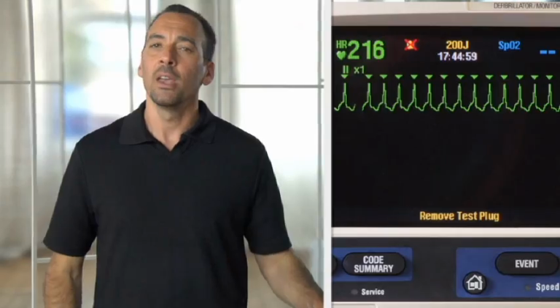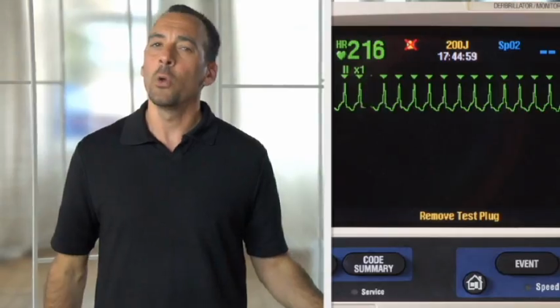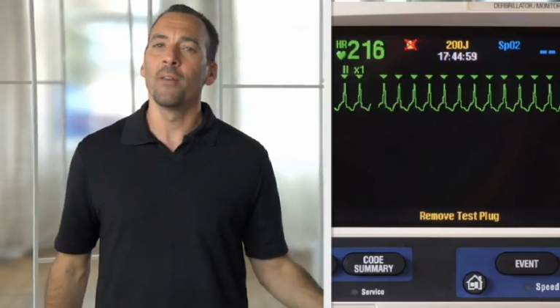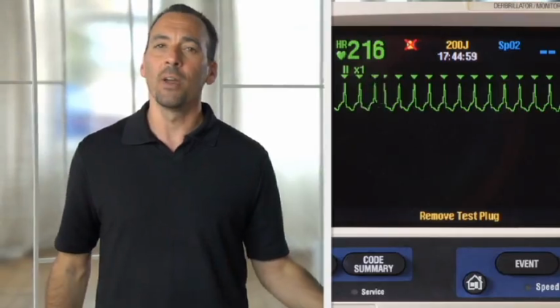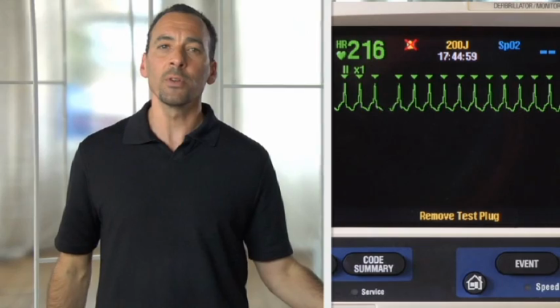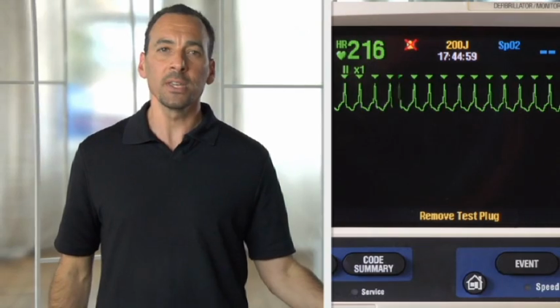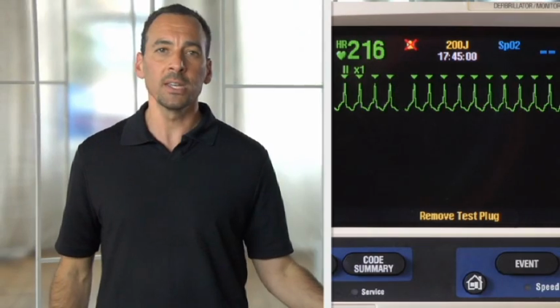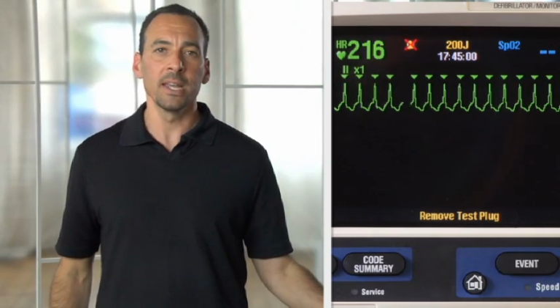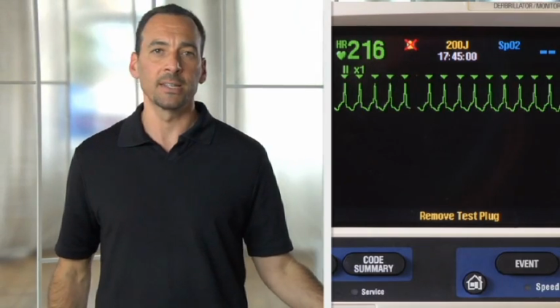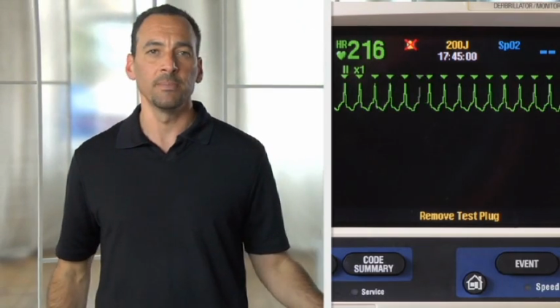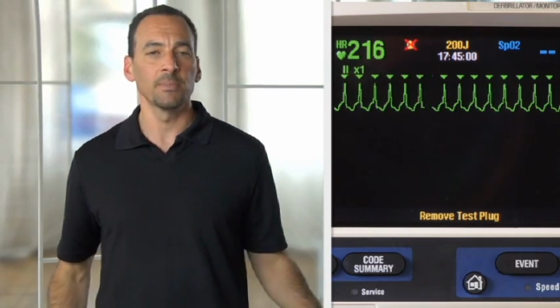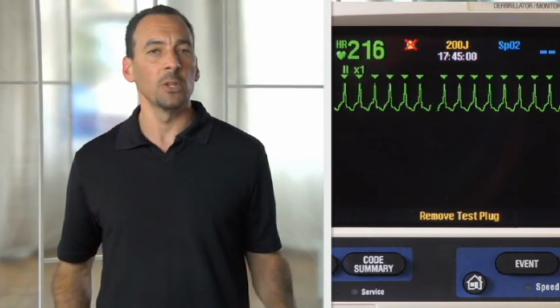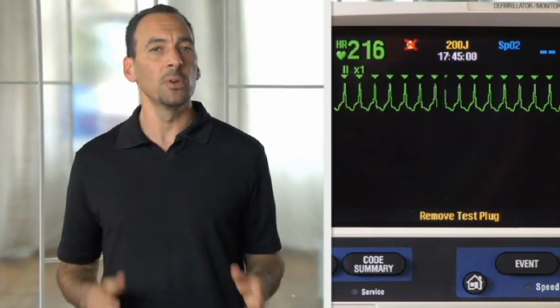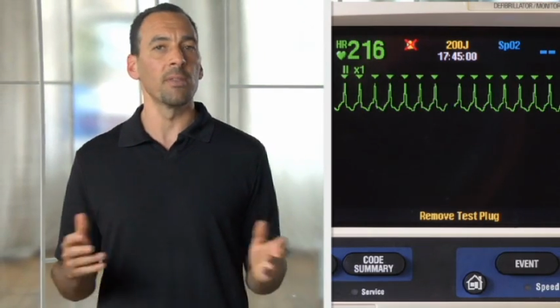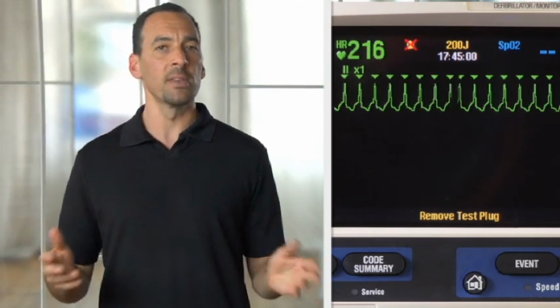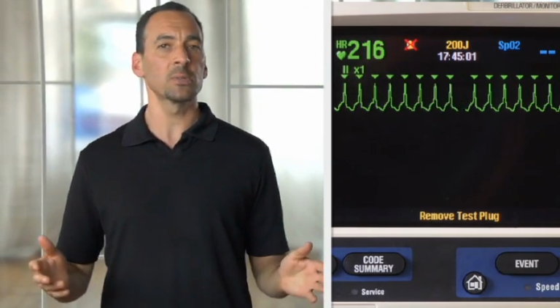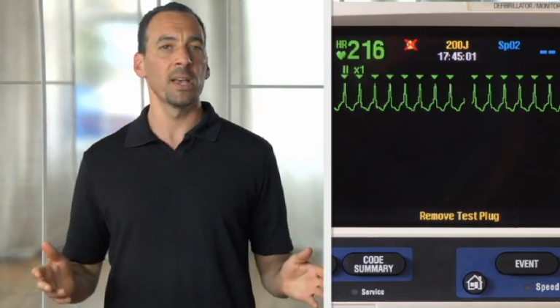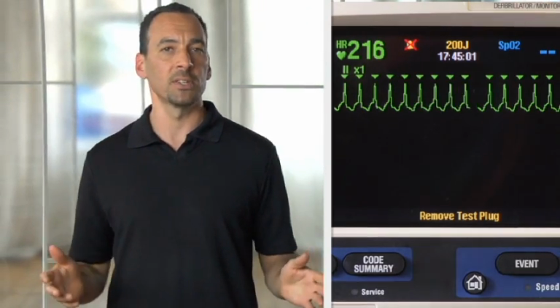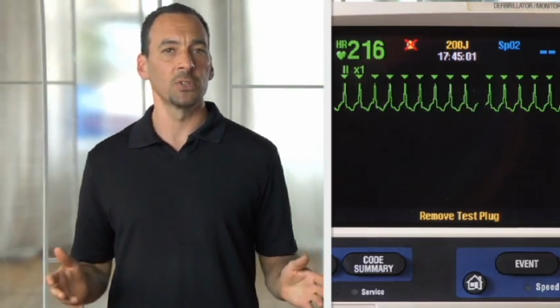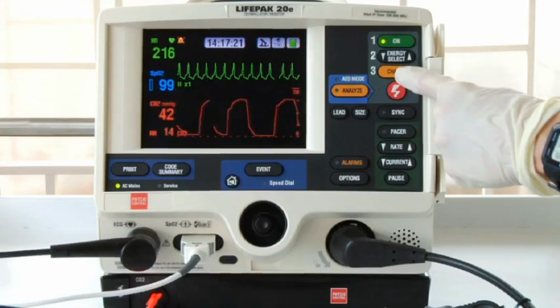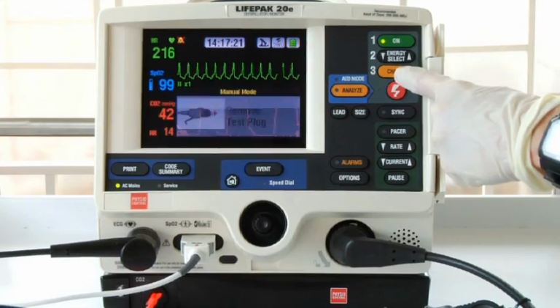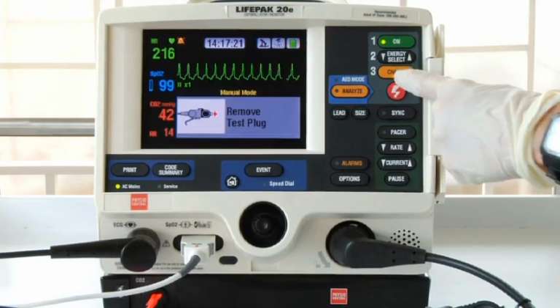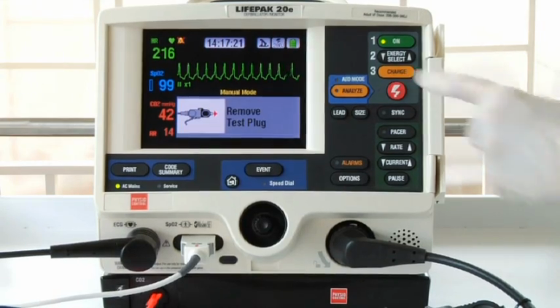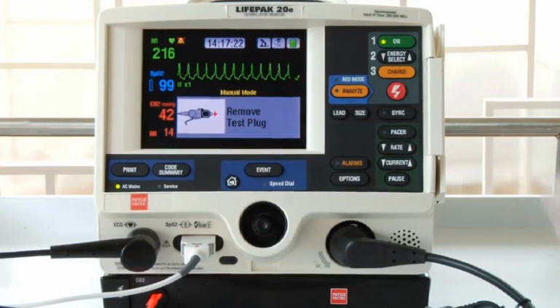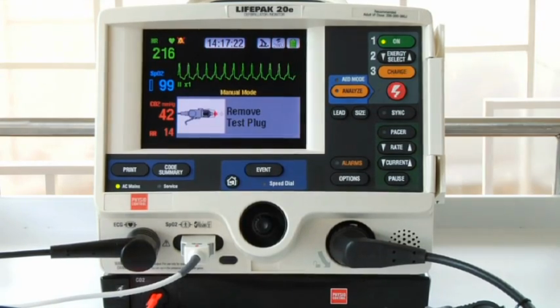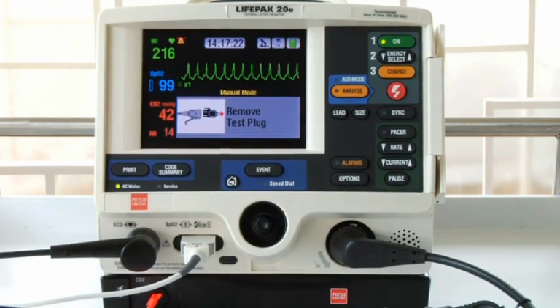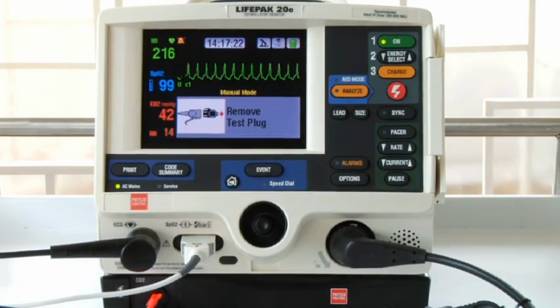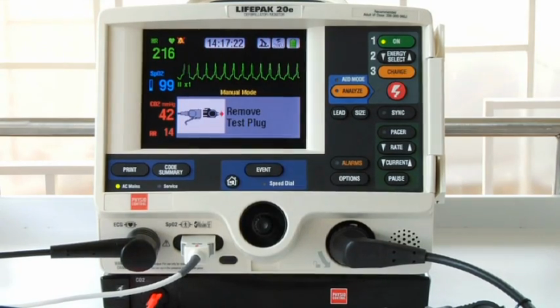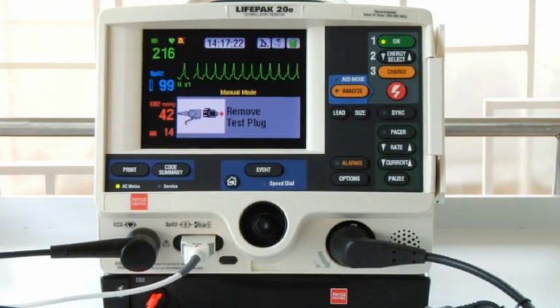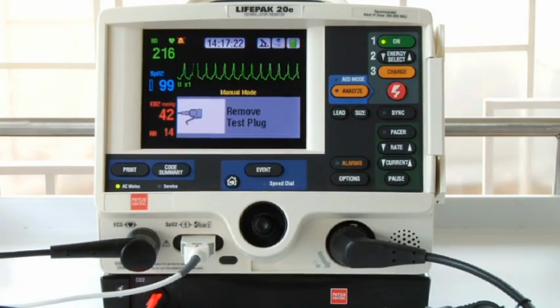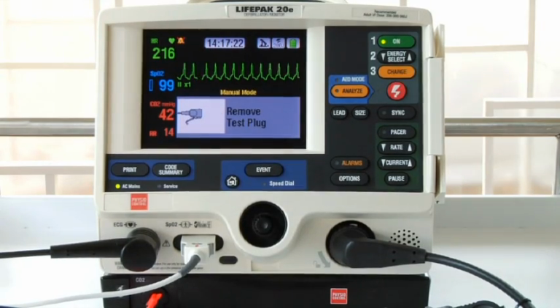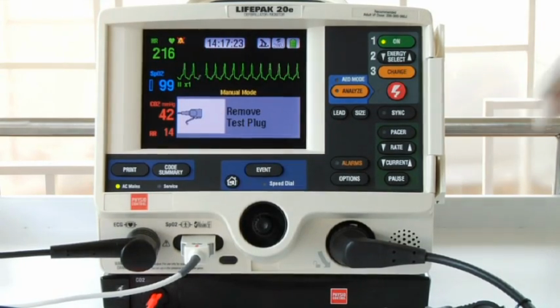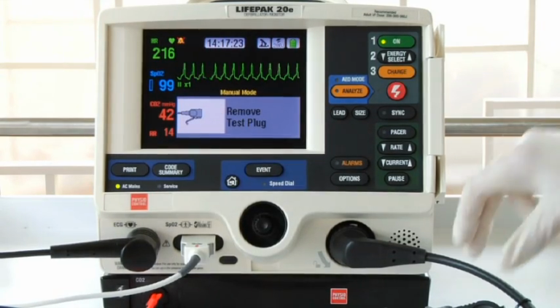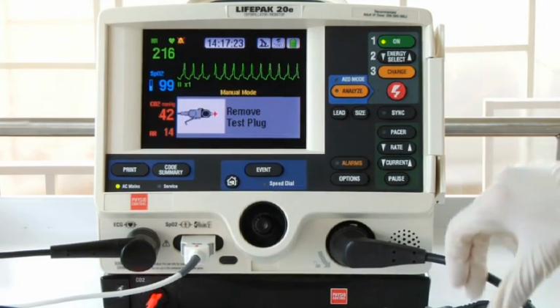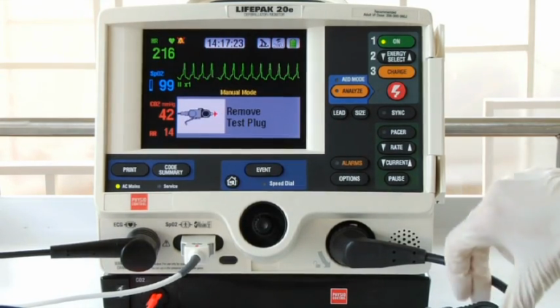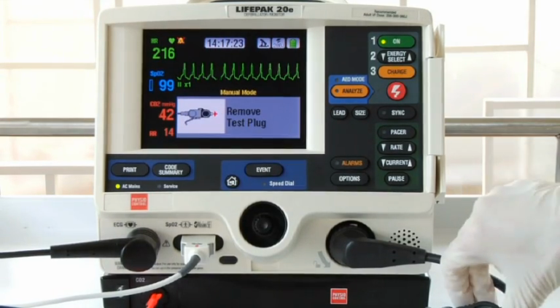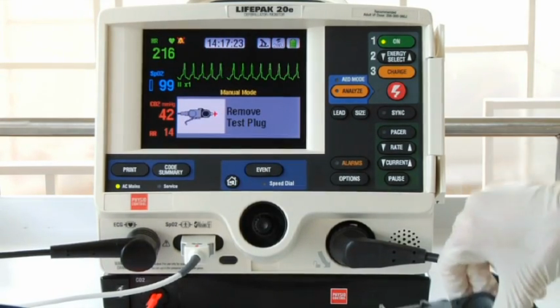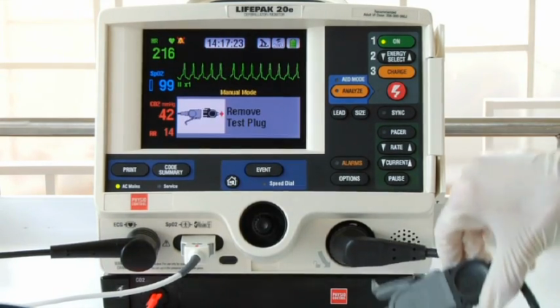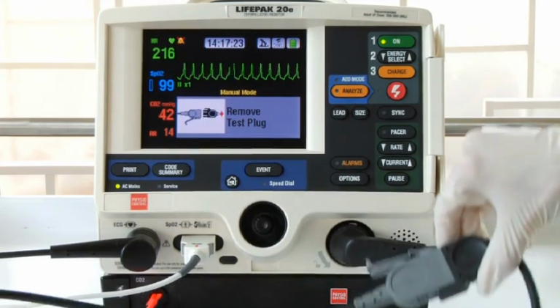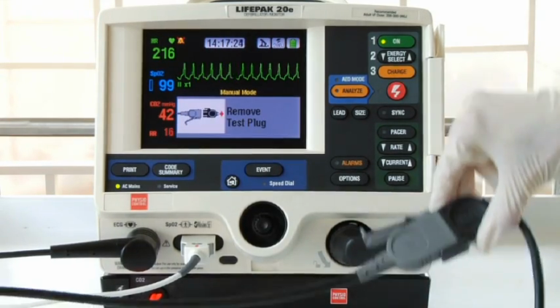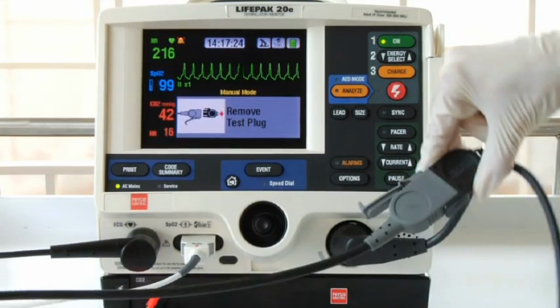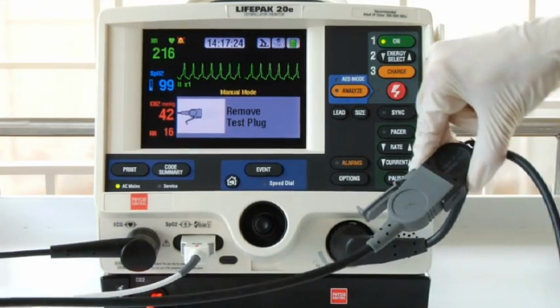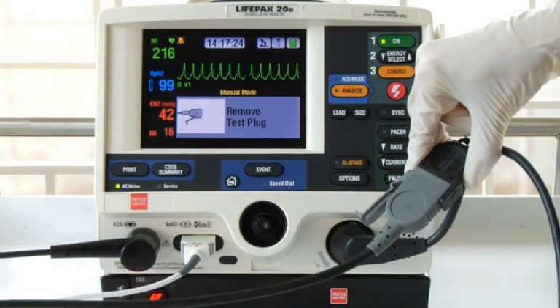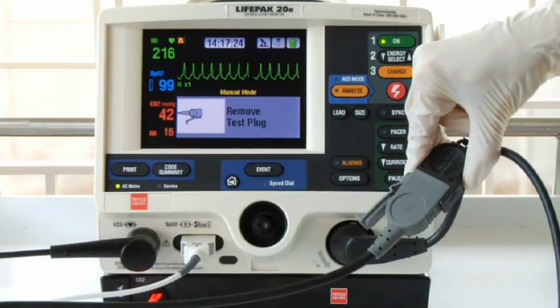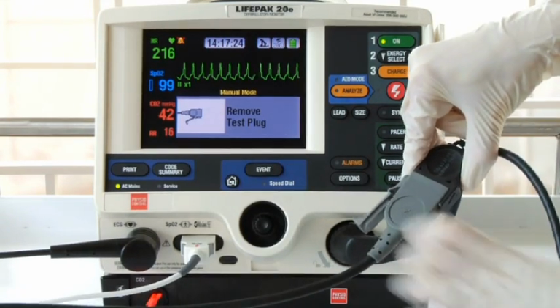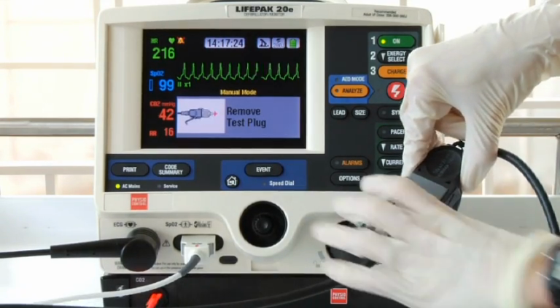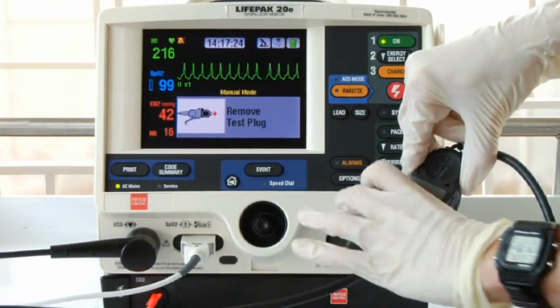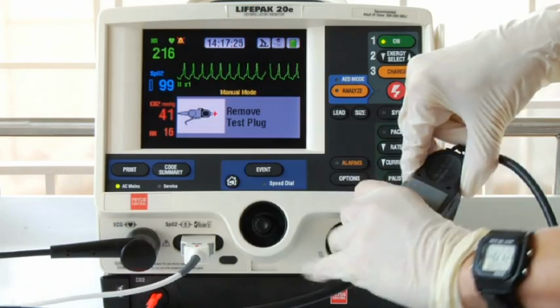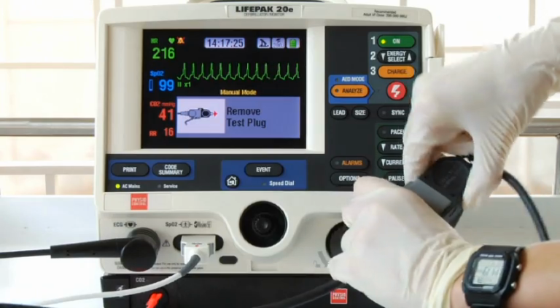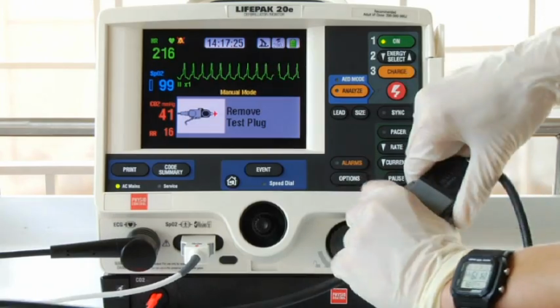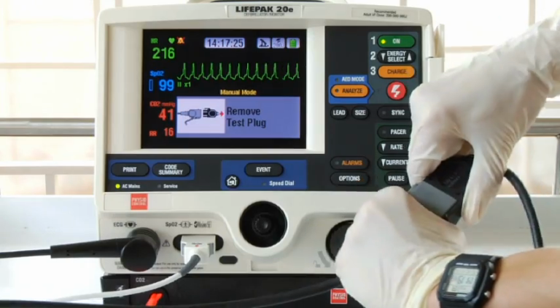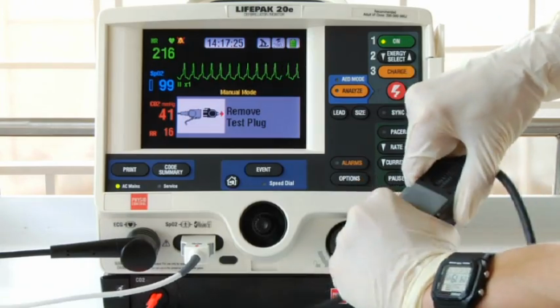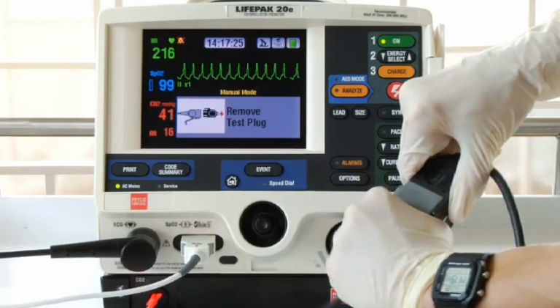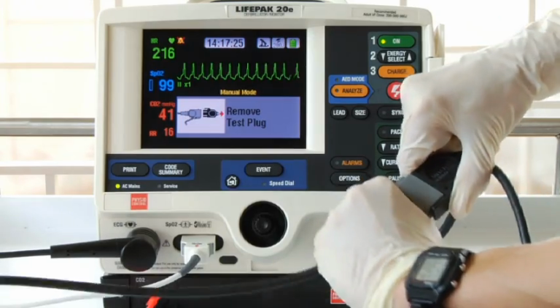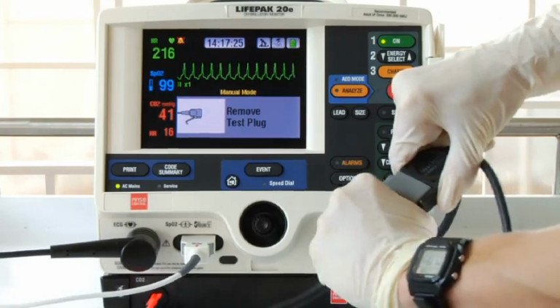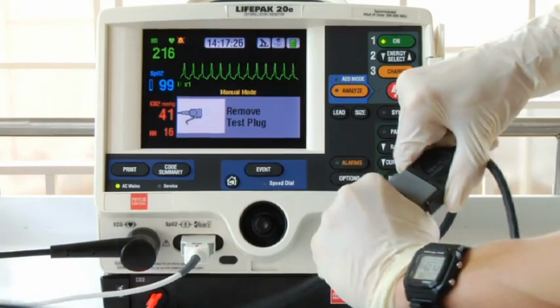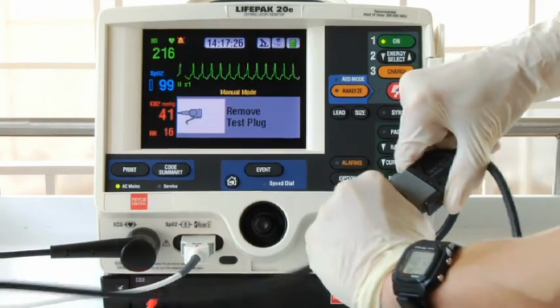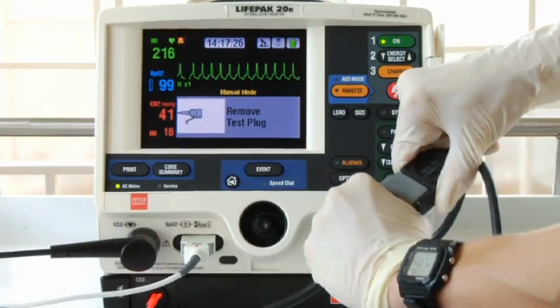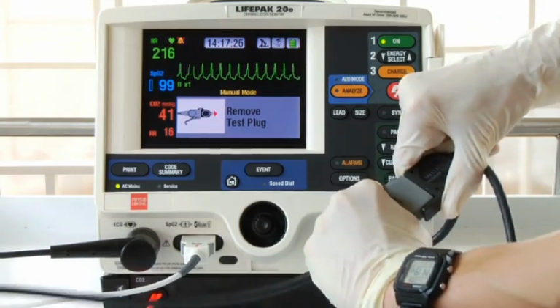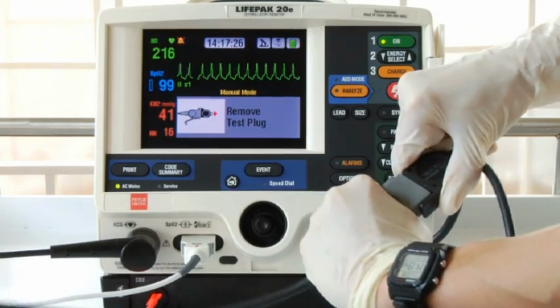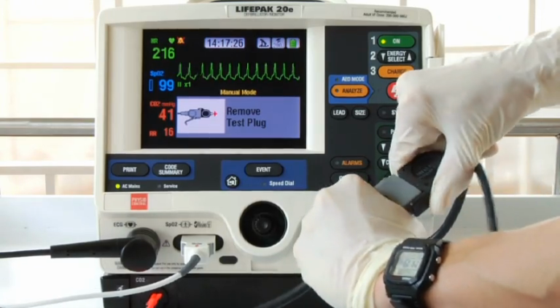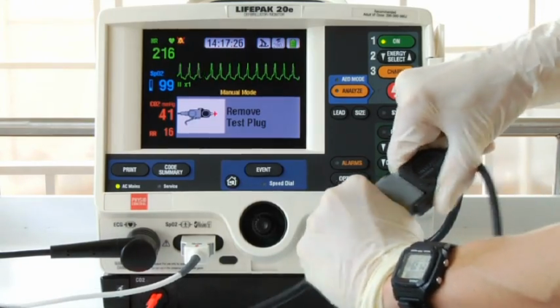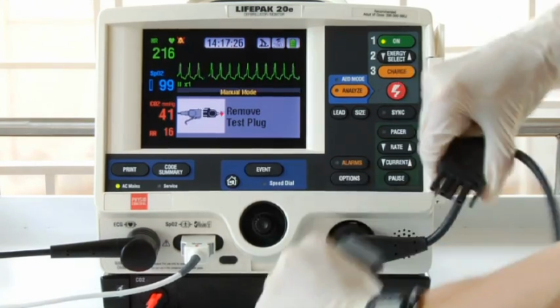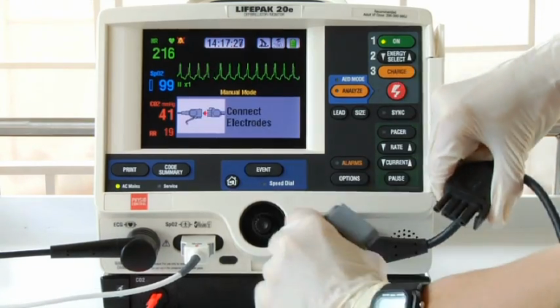If you have everything connected and you get the message 'remove test plug,' remove the test plug from the therapy cable and connect the therapy electrodes.